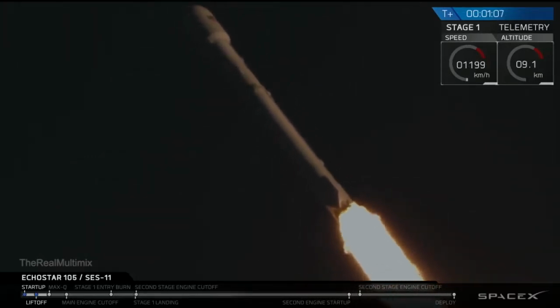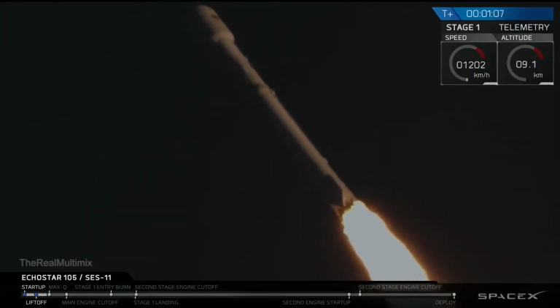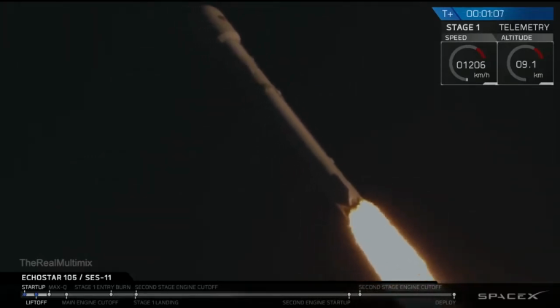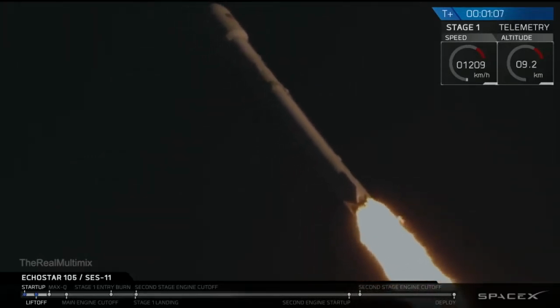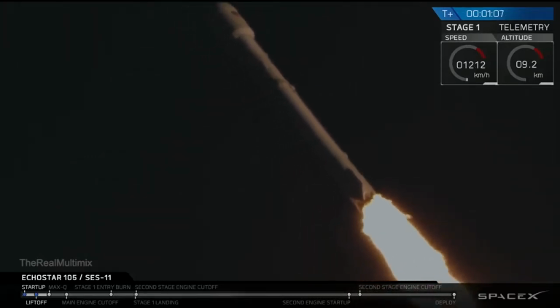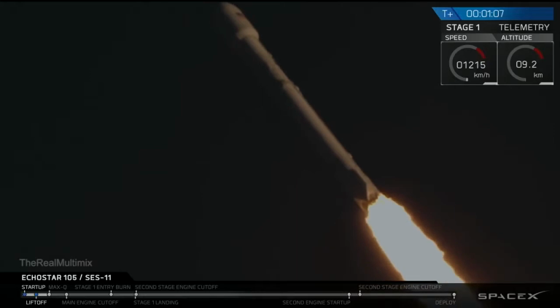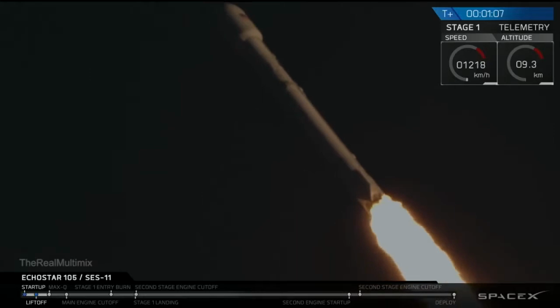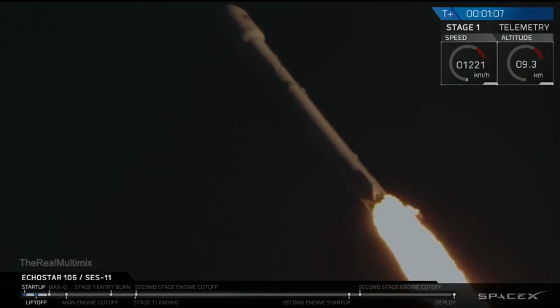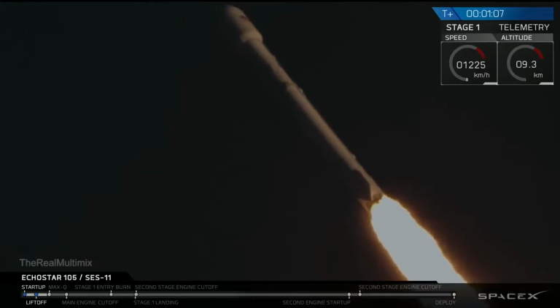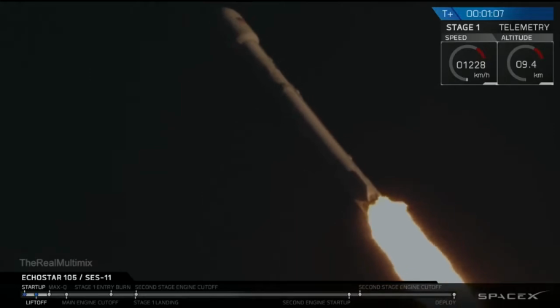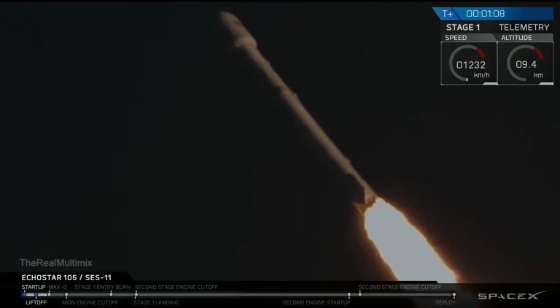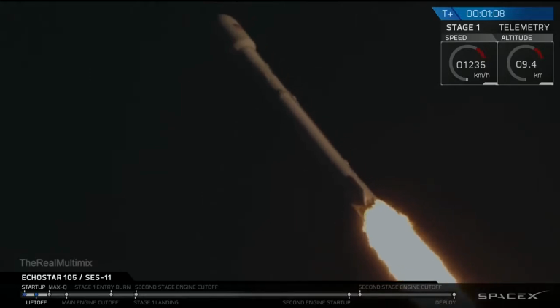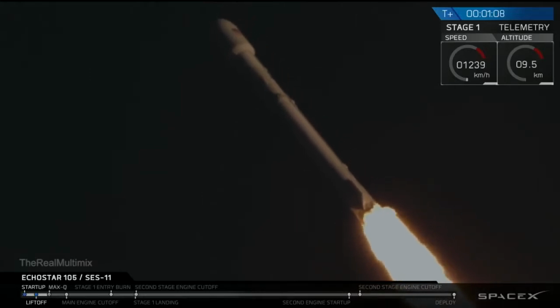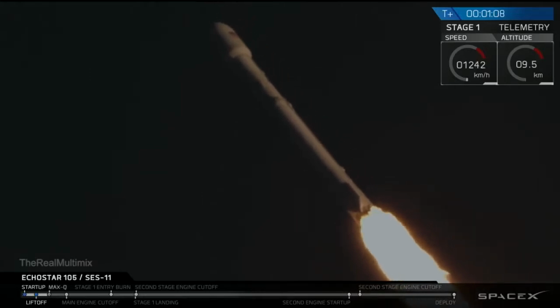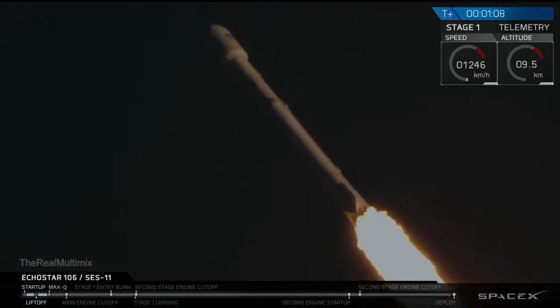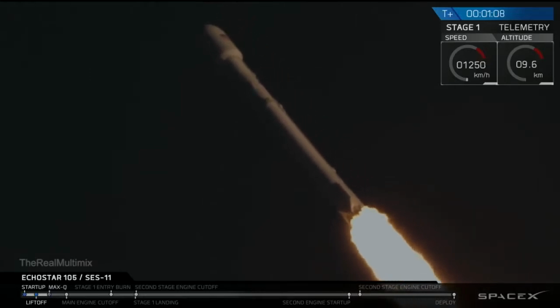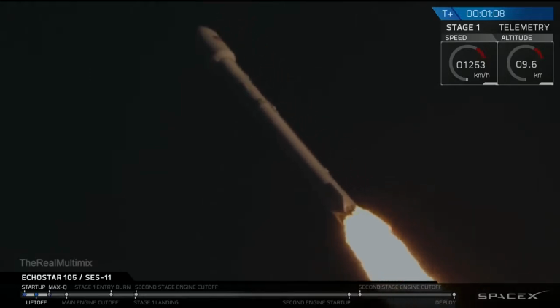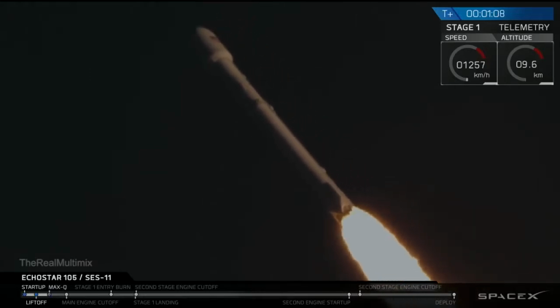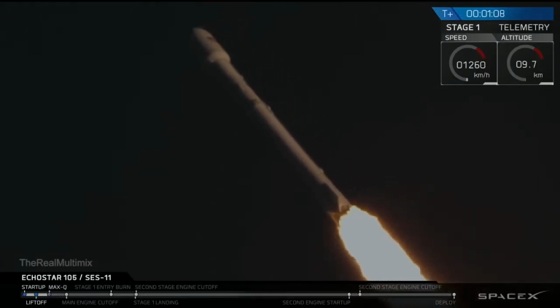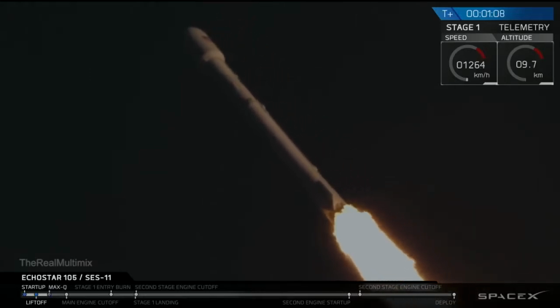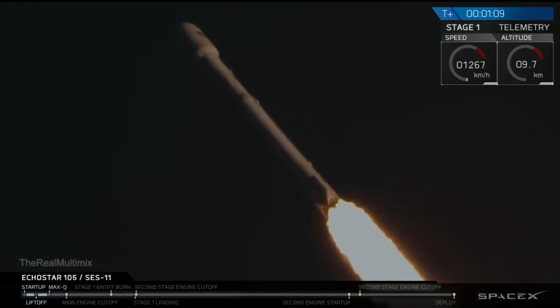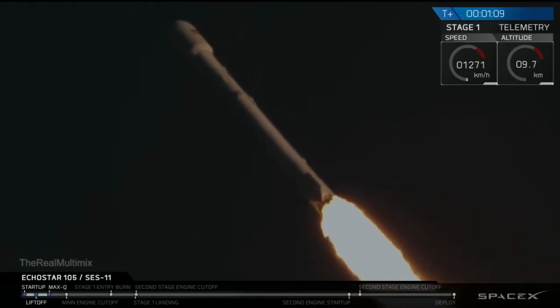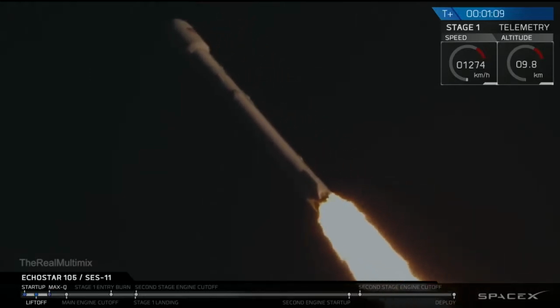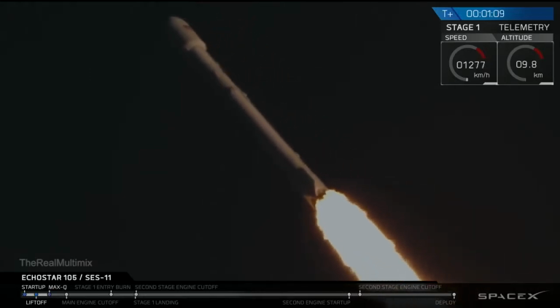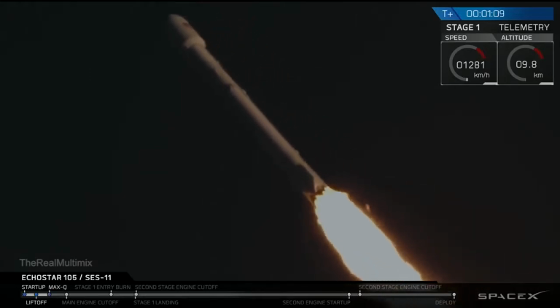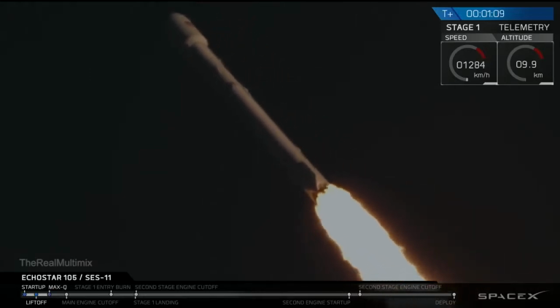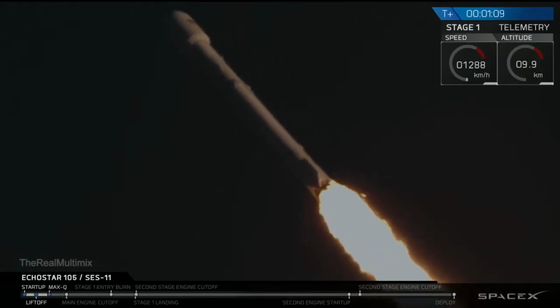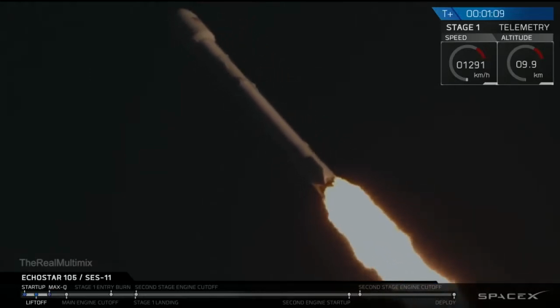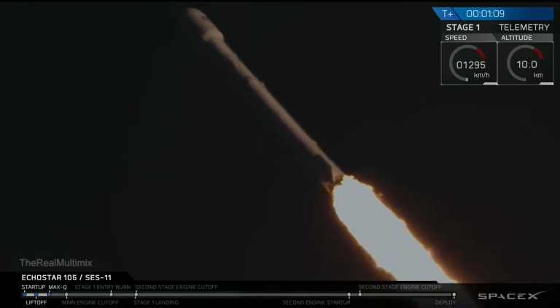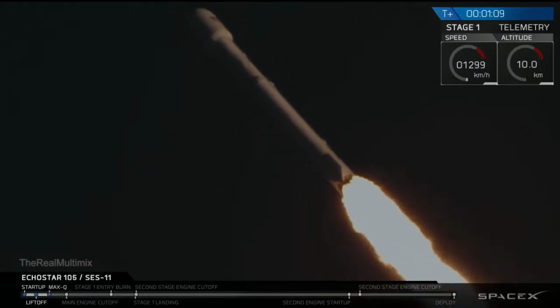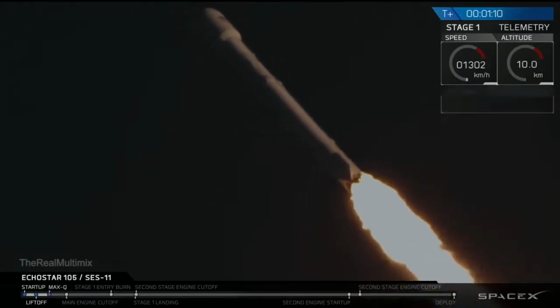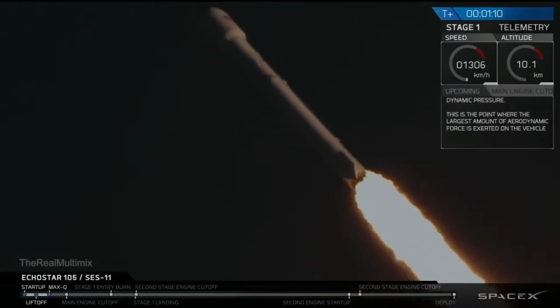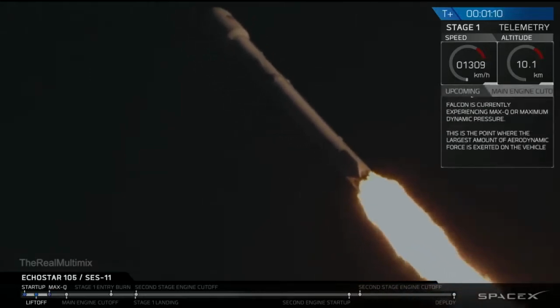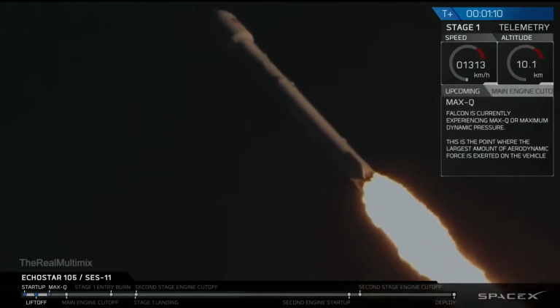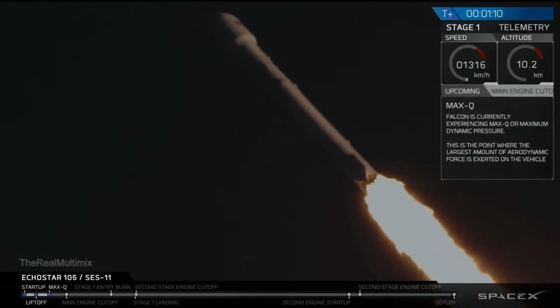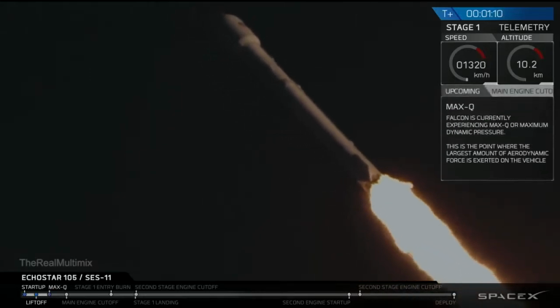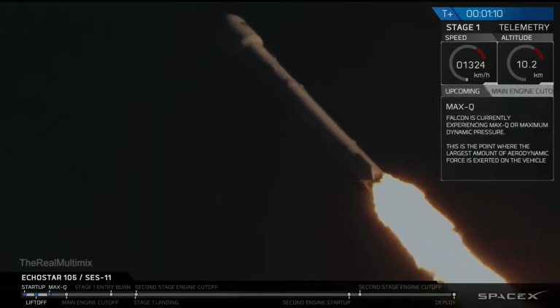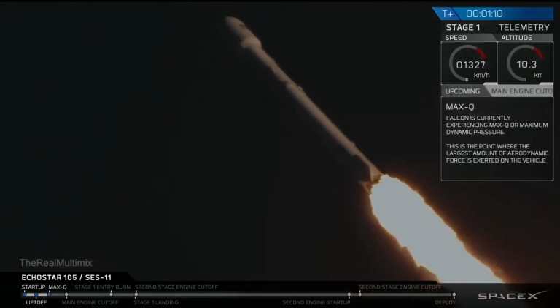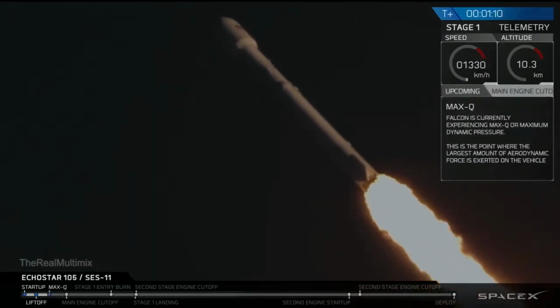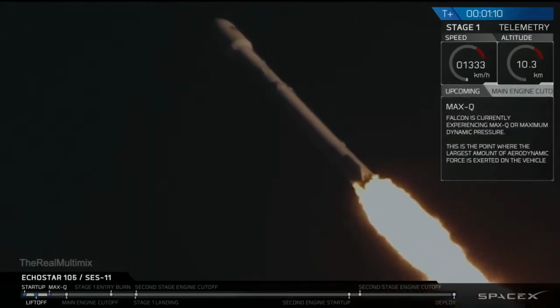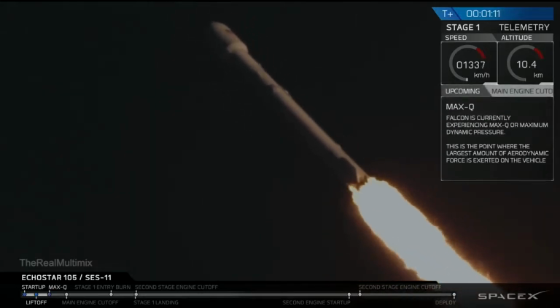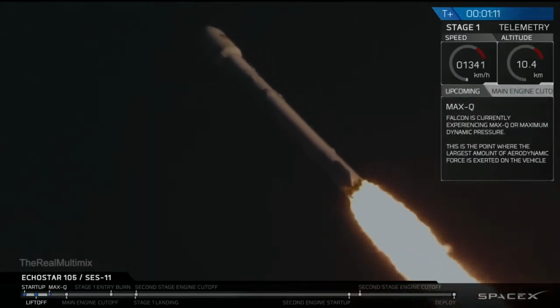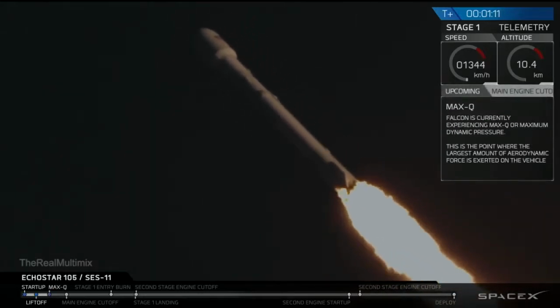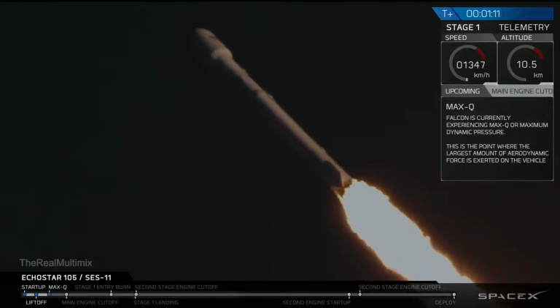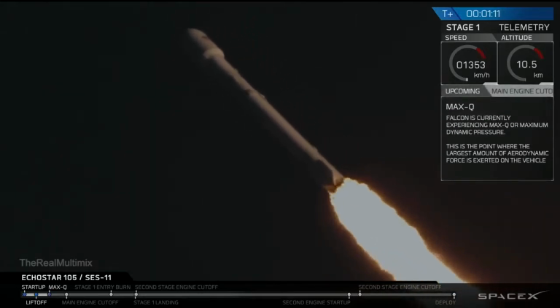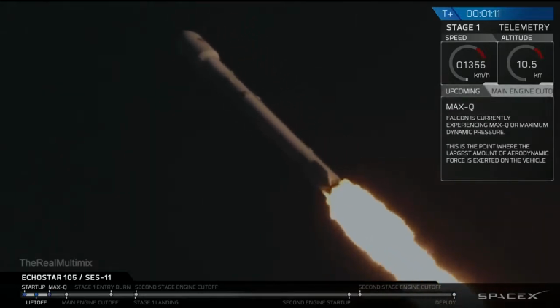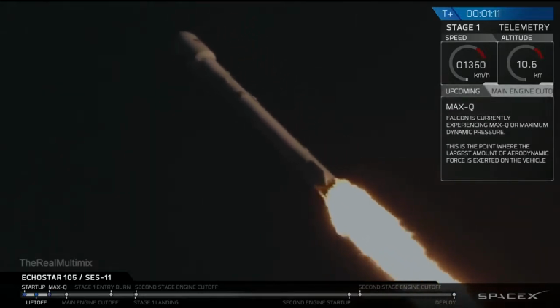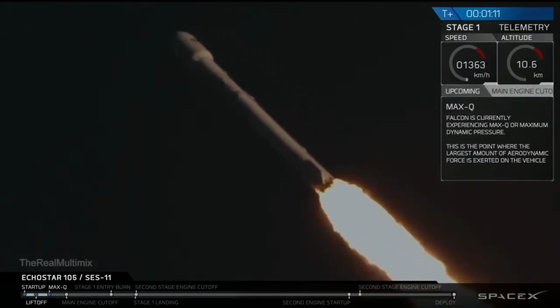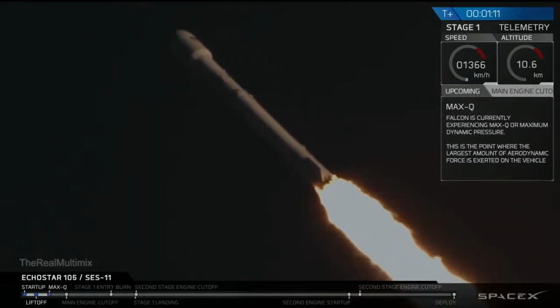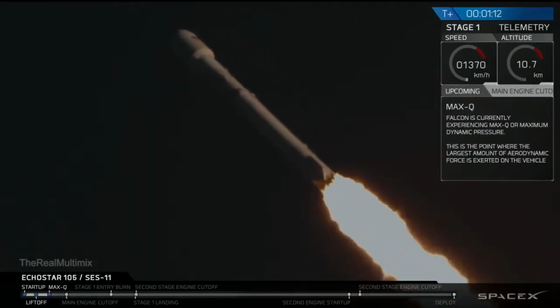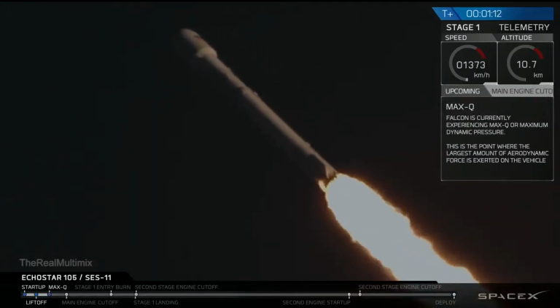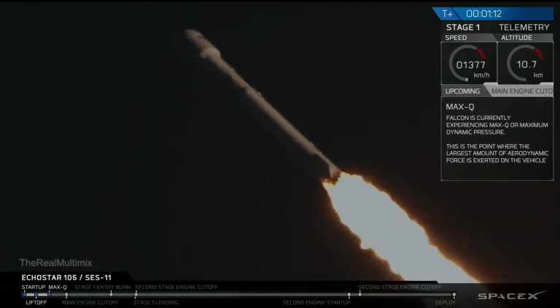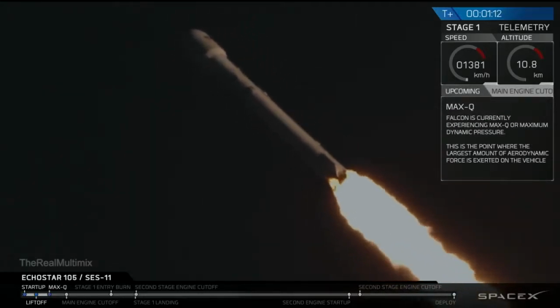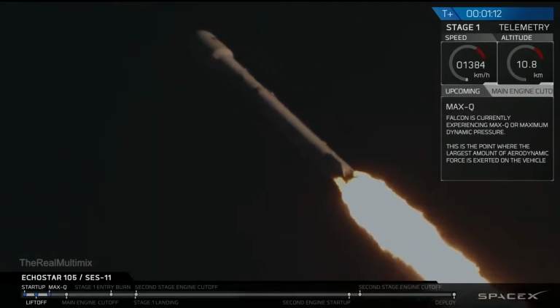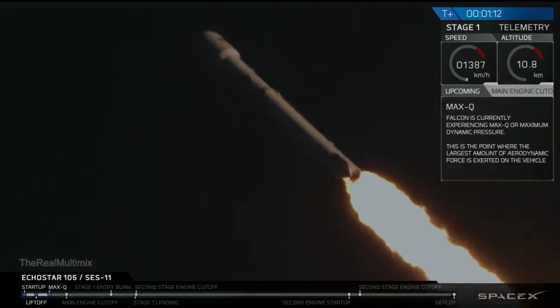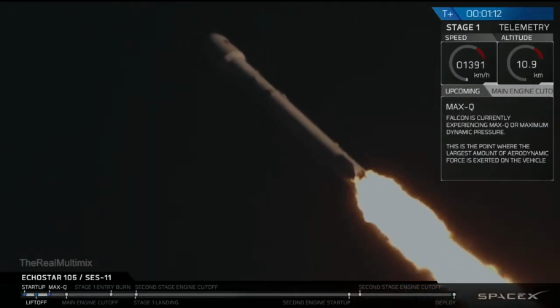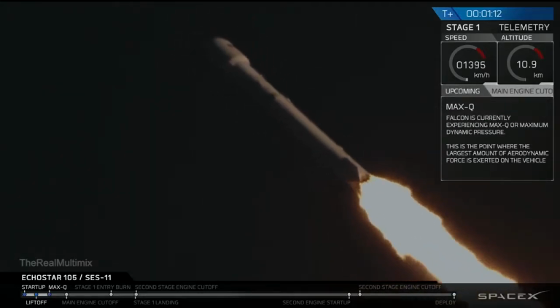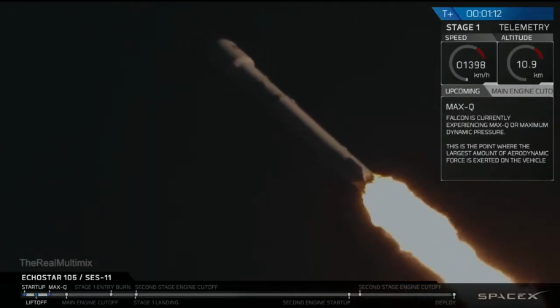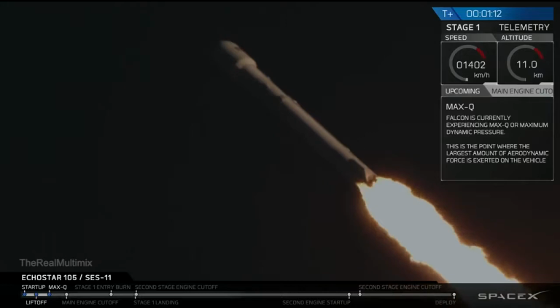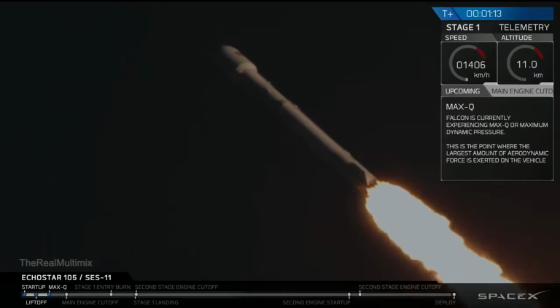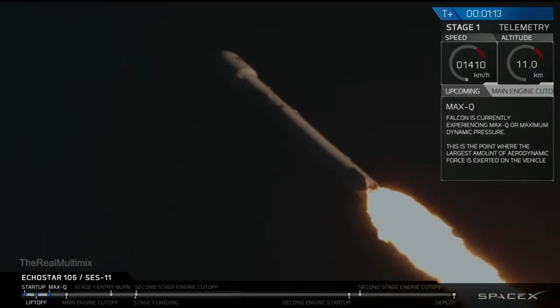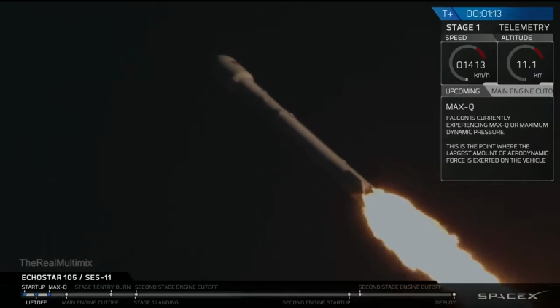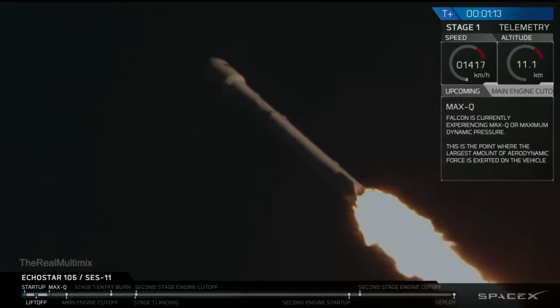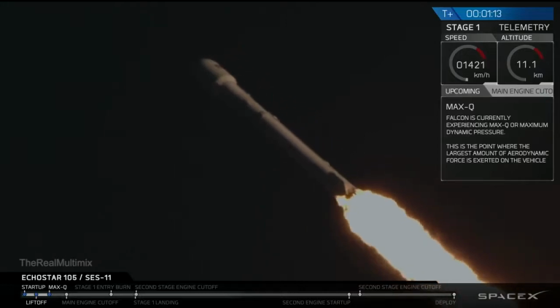In about 10 seconds, the rocket is going to be passing through the period of maximum aerodynamic pressure. That is called Max-Q.